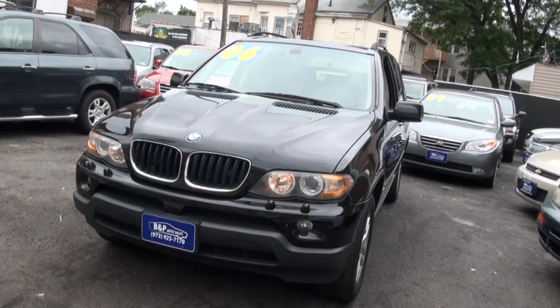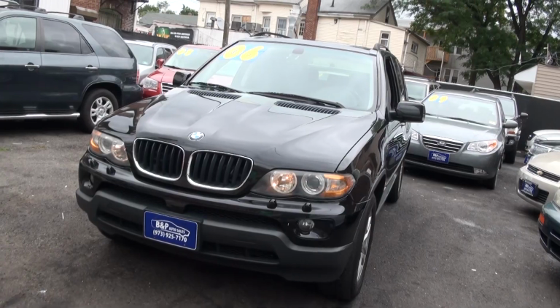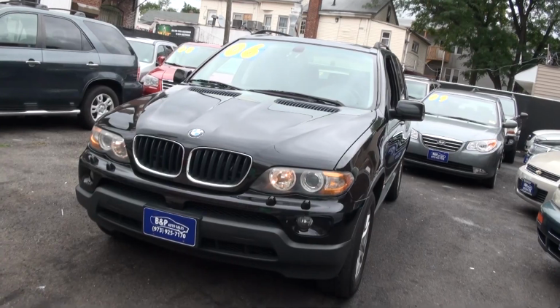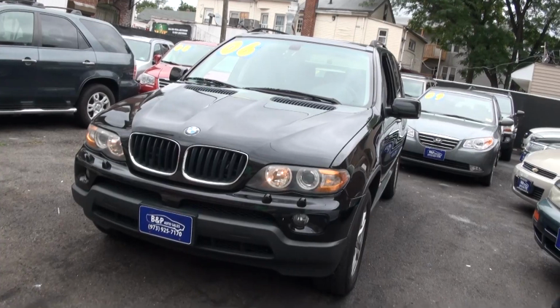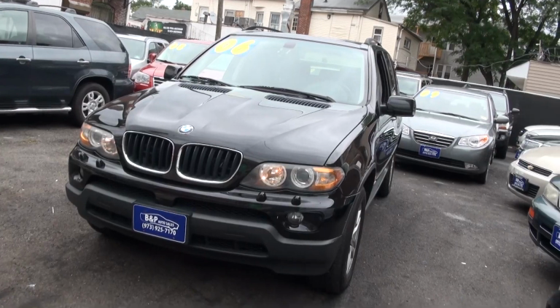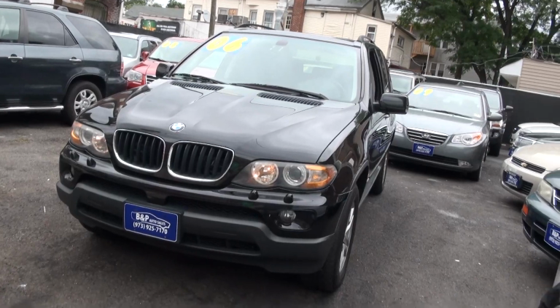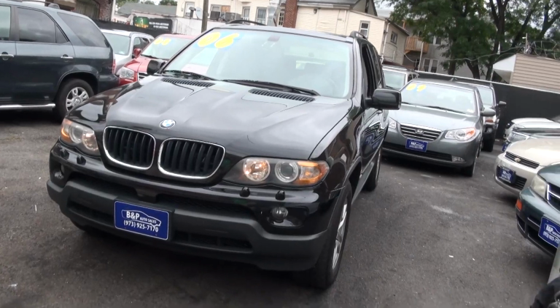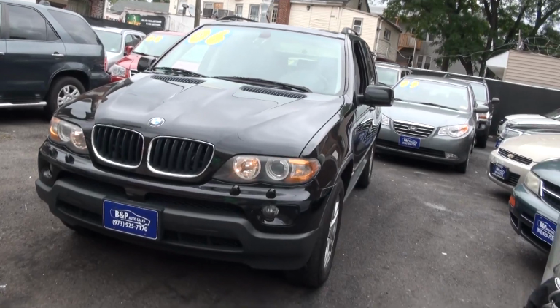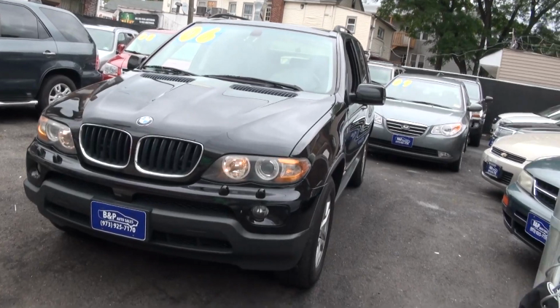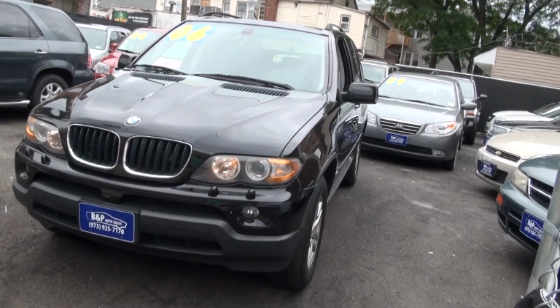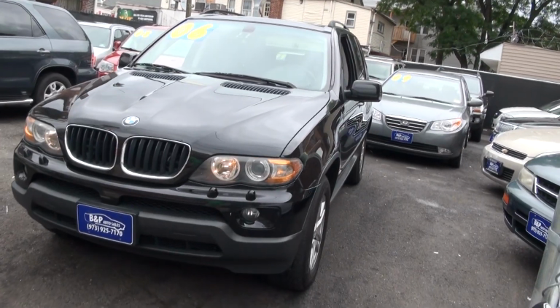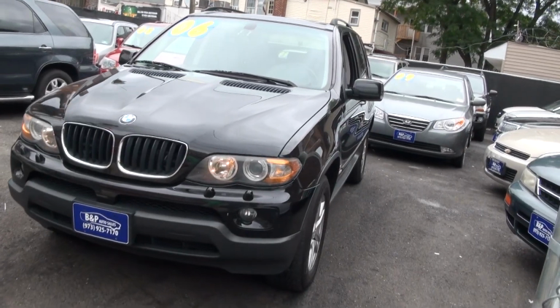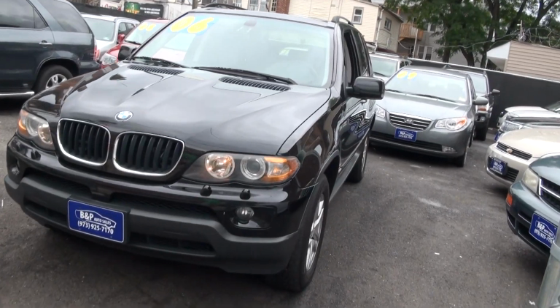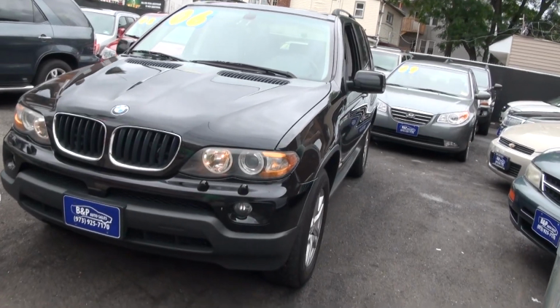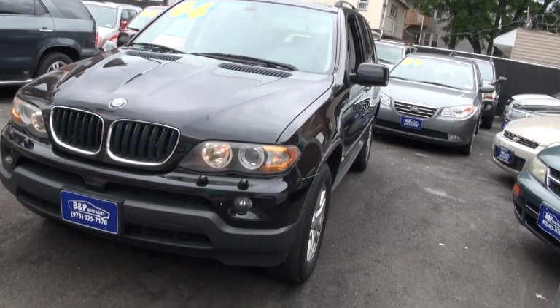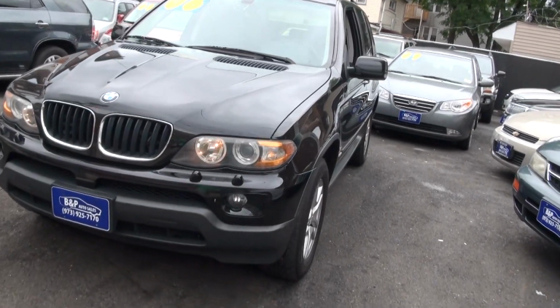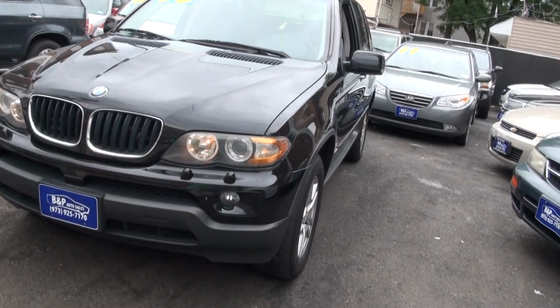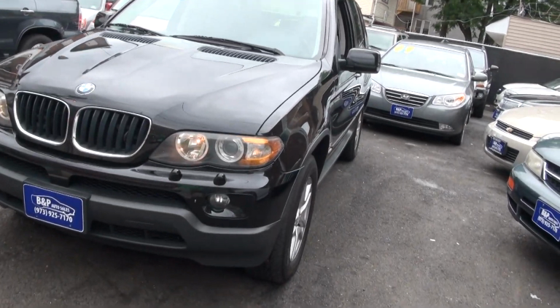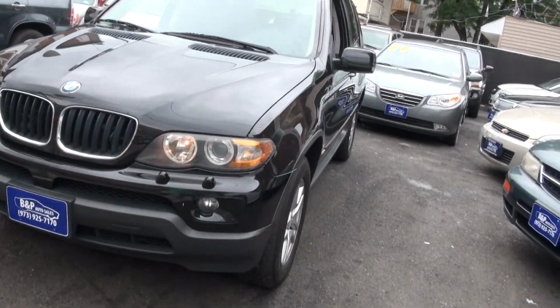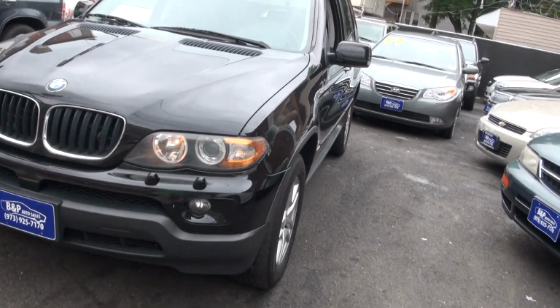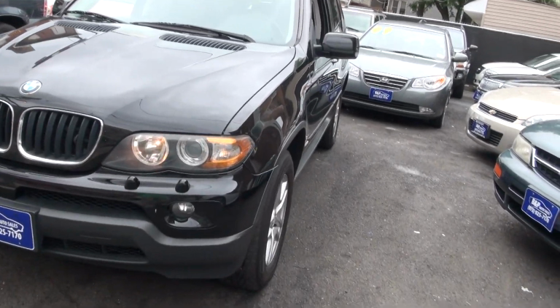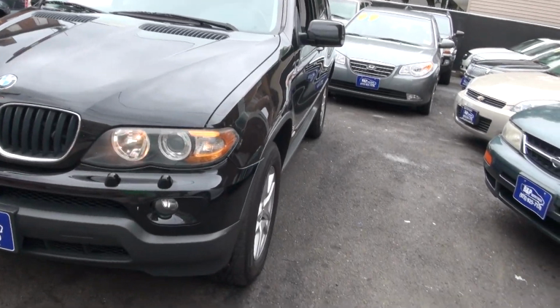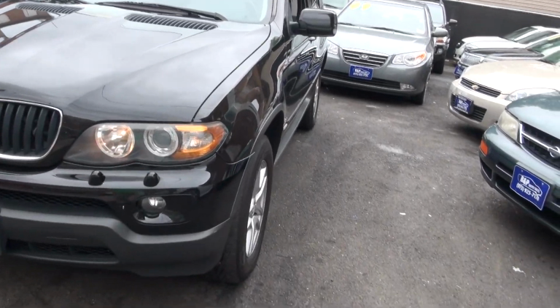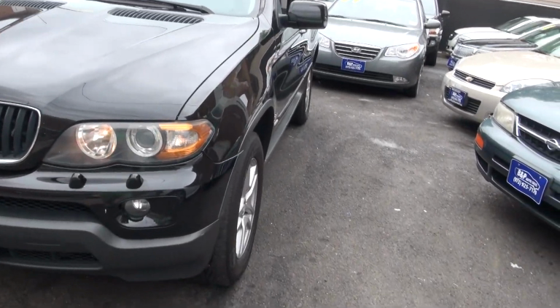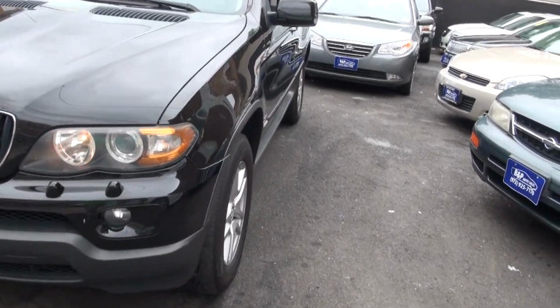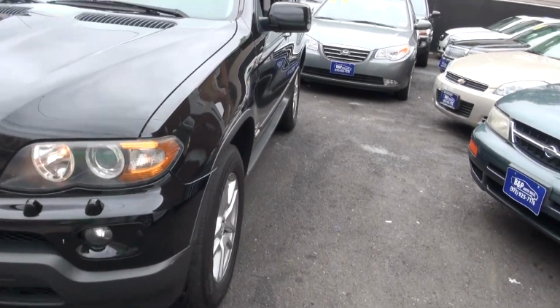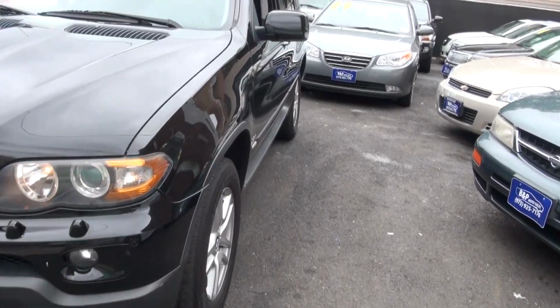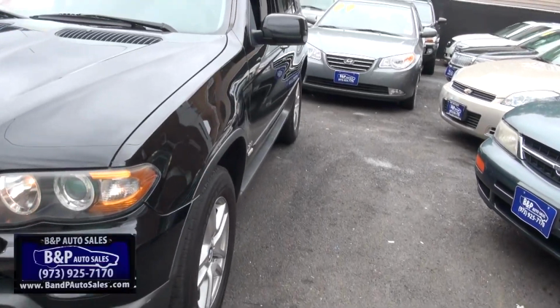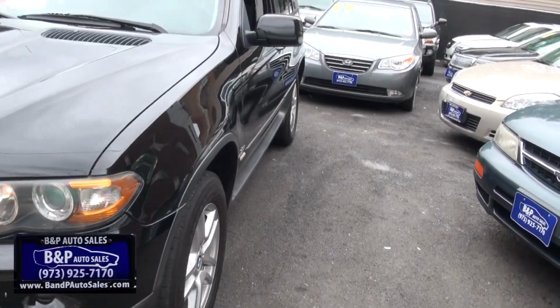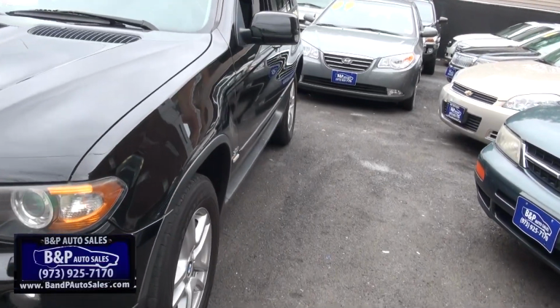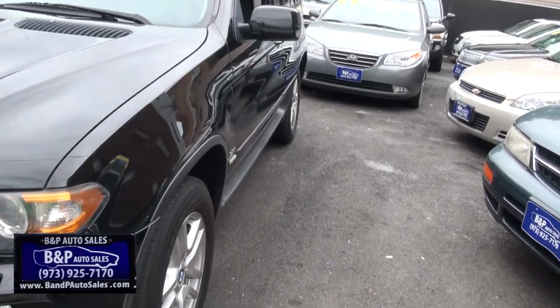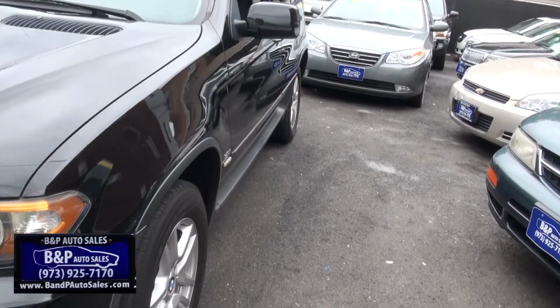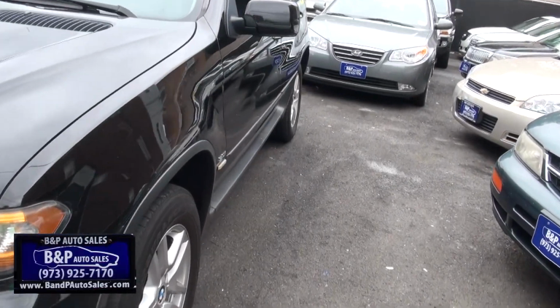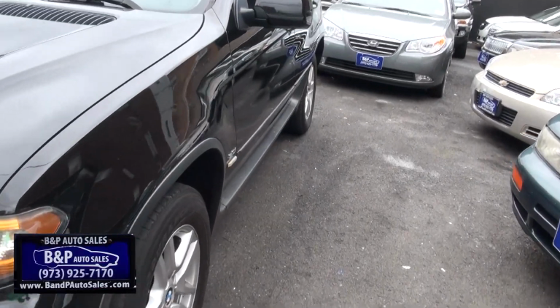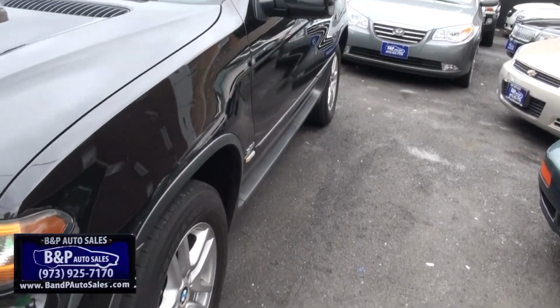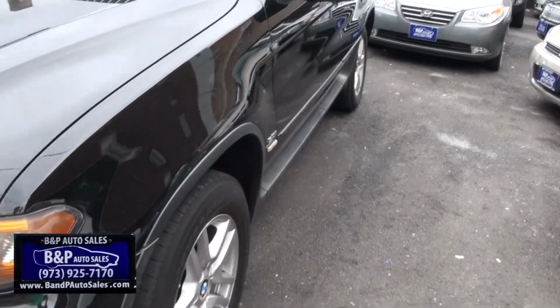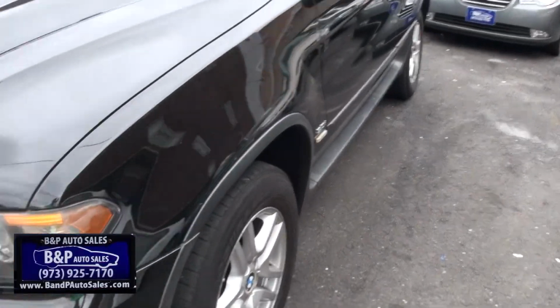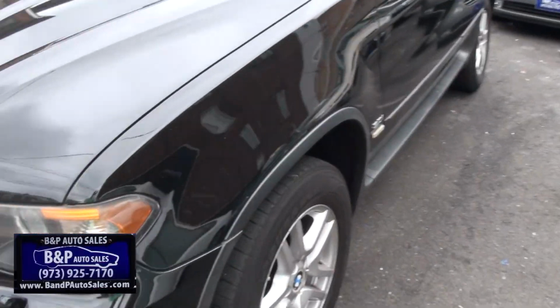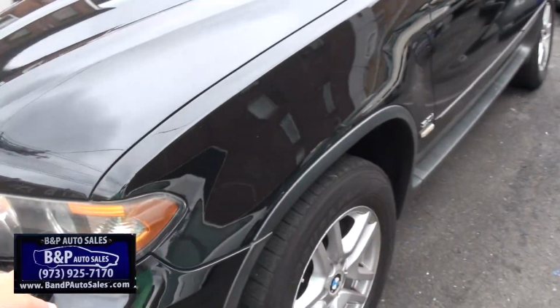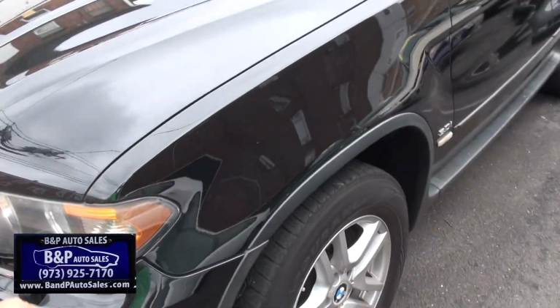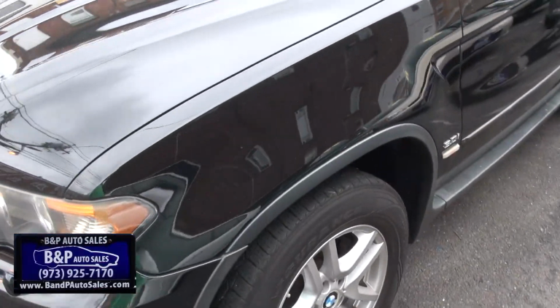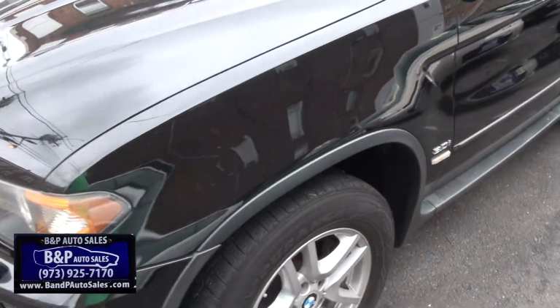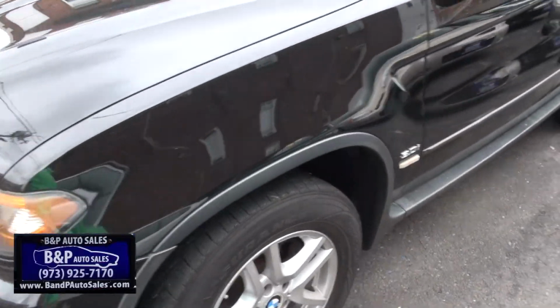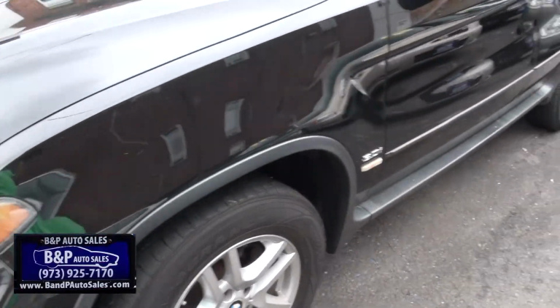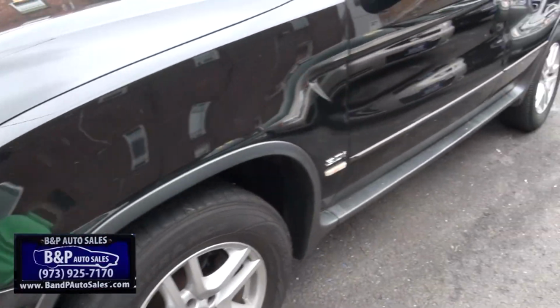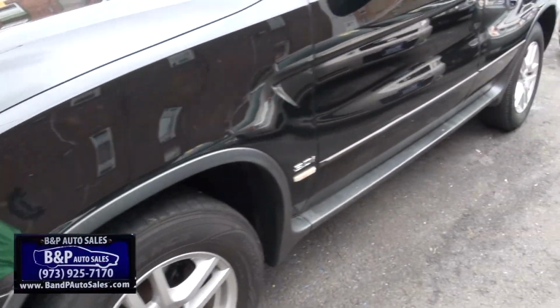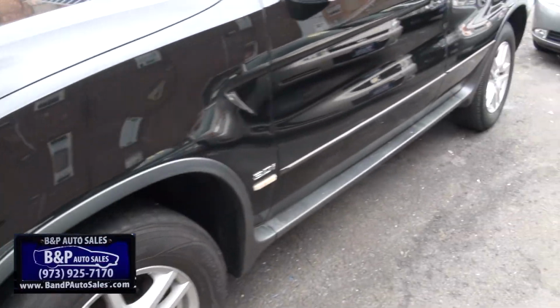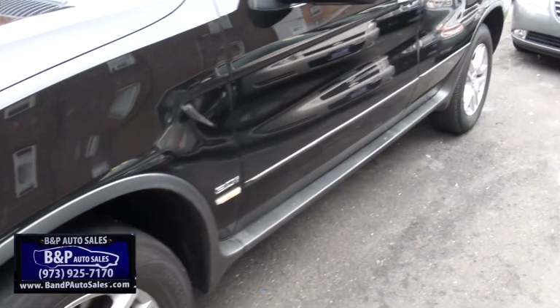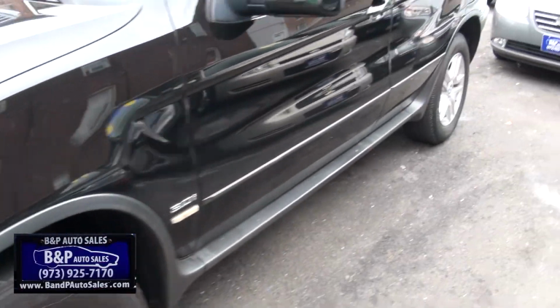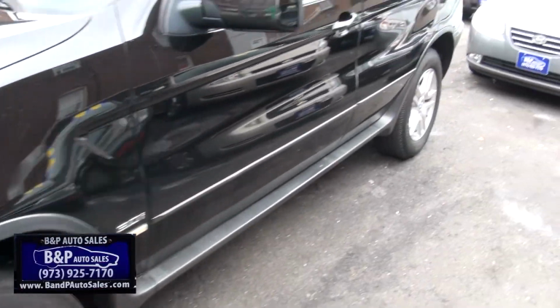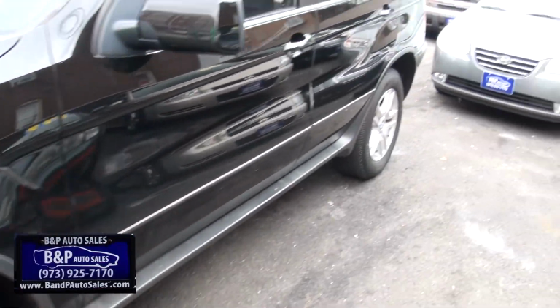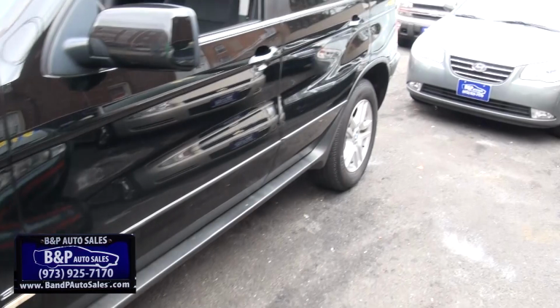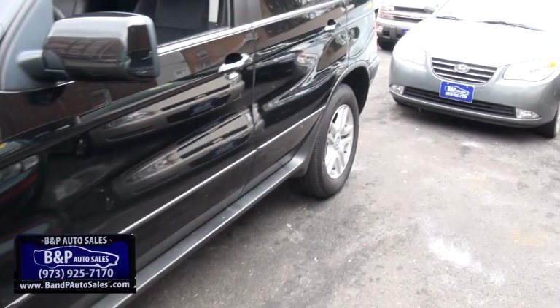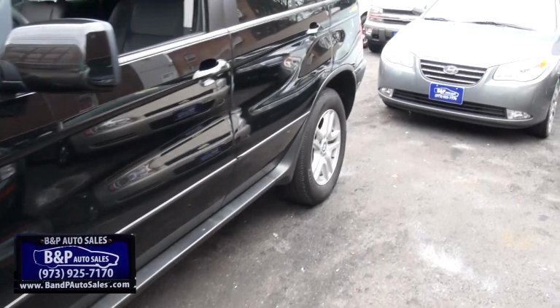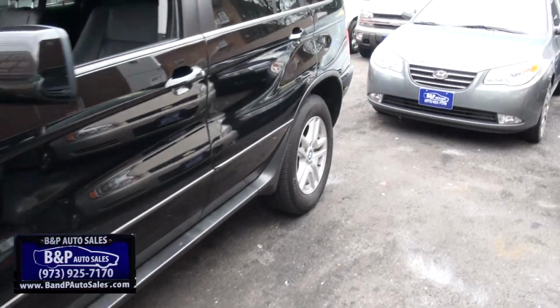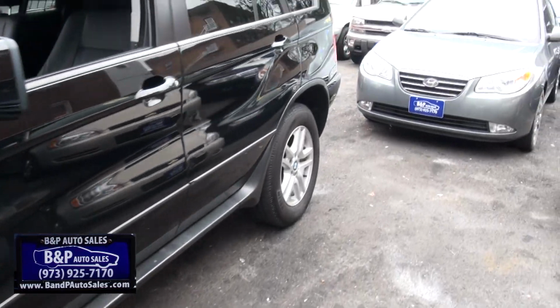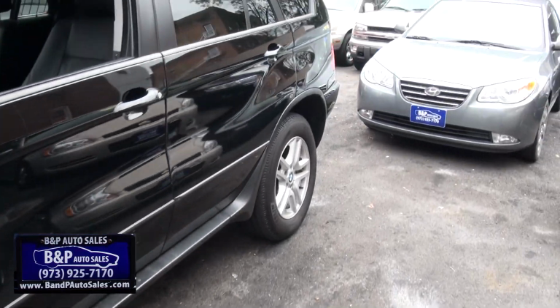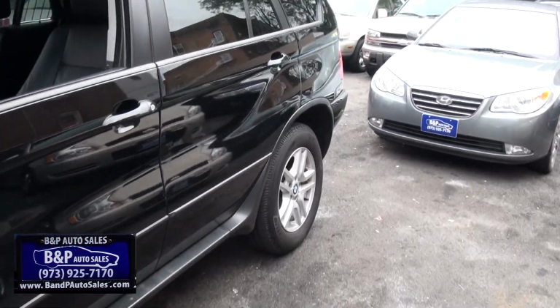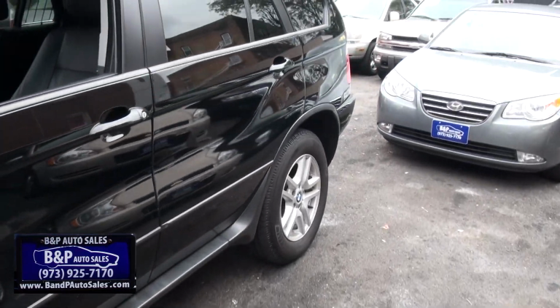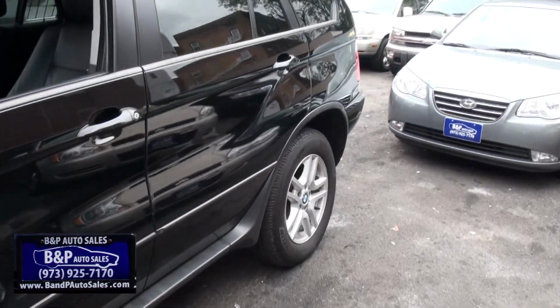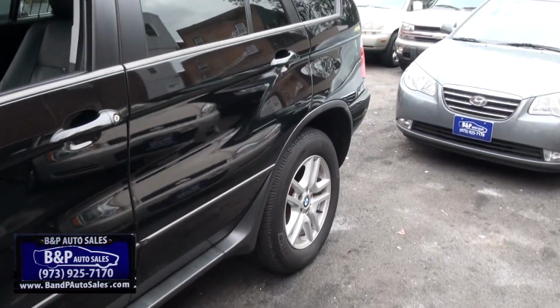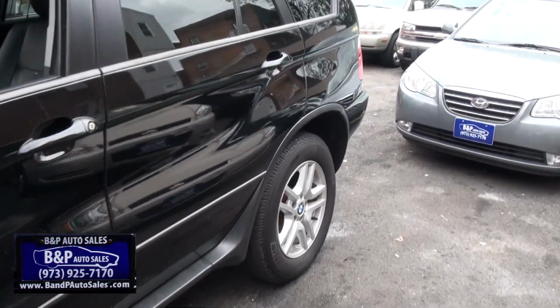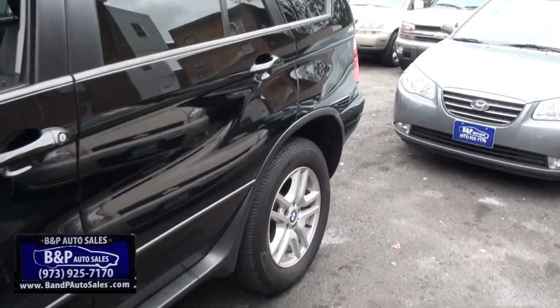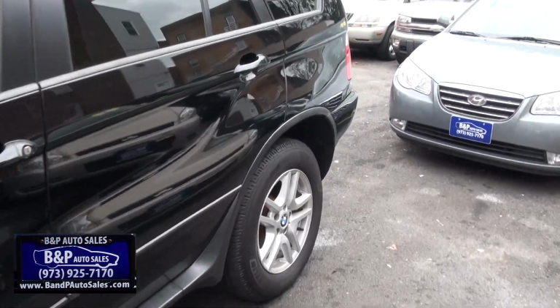2006 BMW X5 with the 3.0. Headlight washers. This one's in good shape.